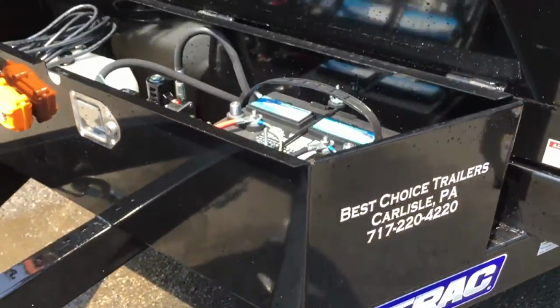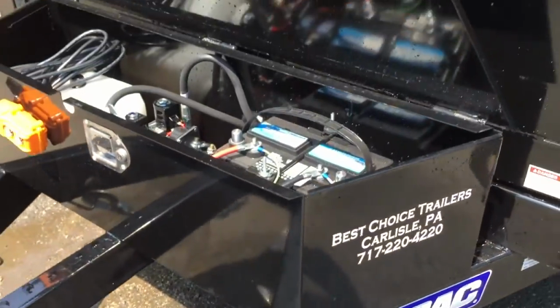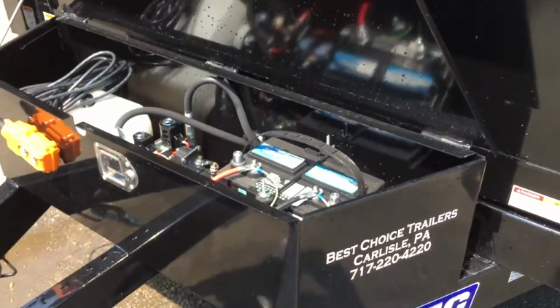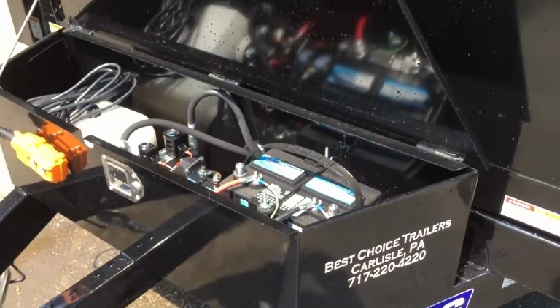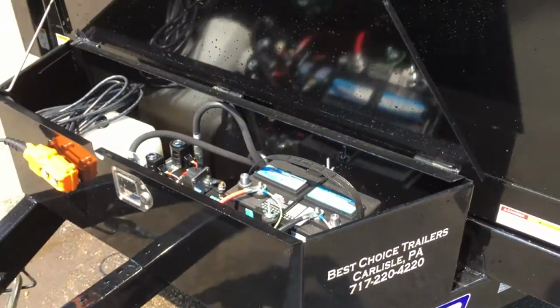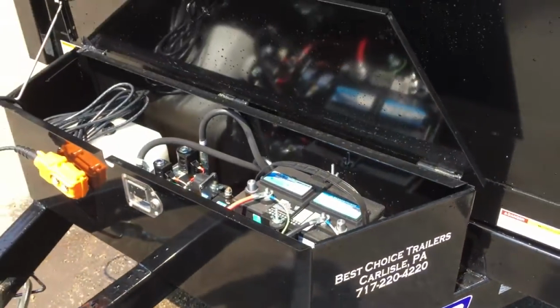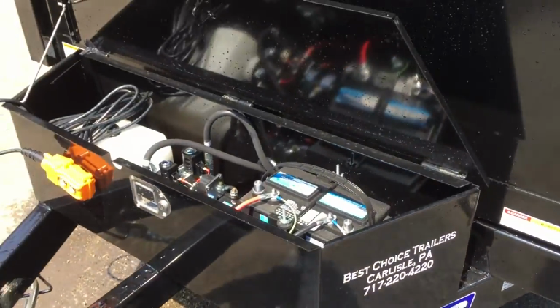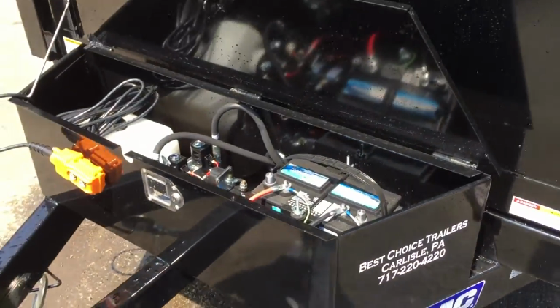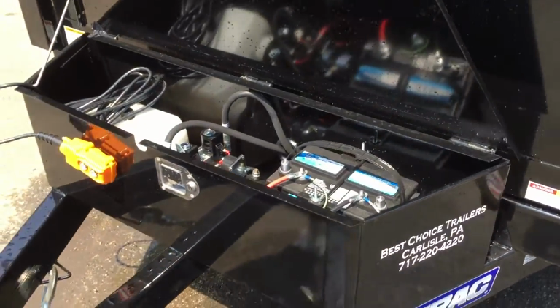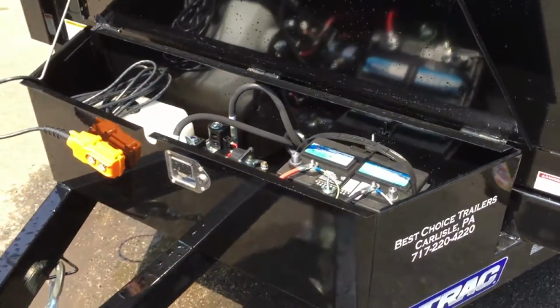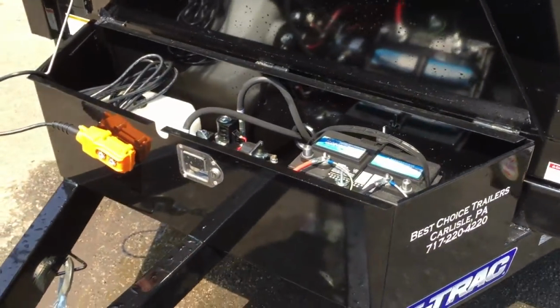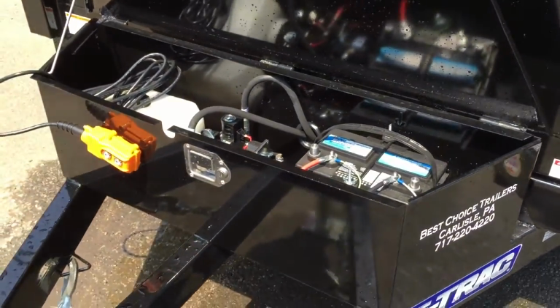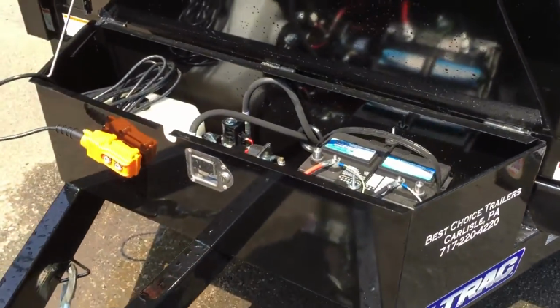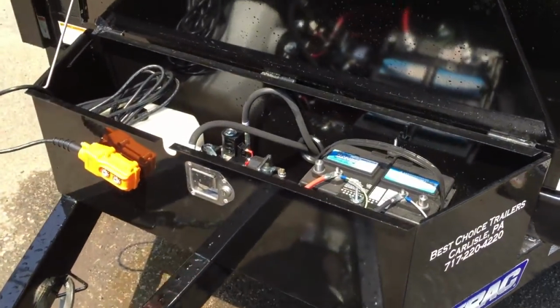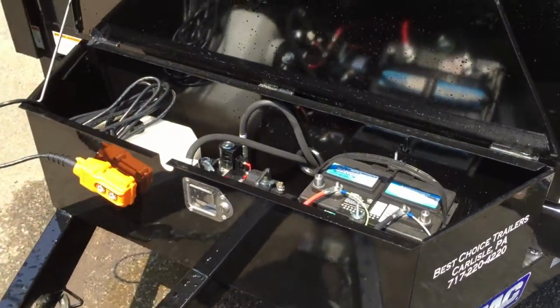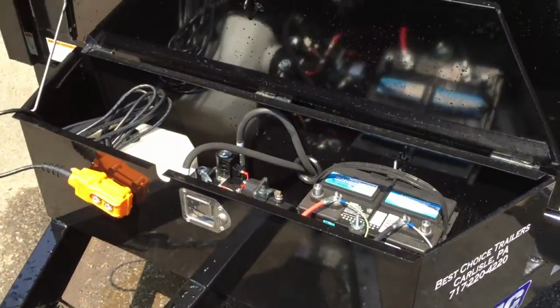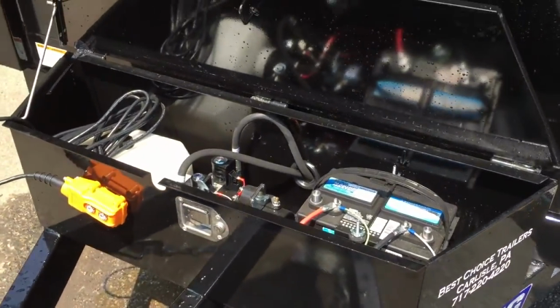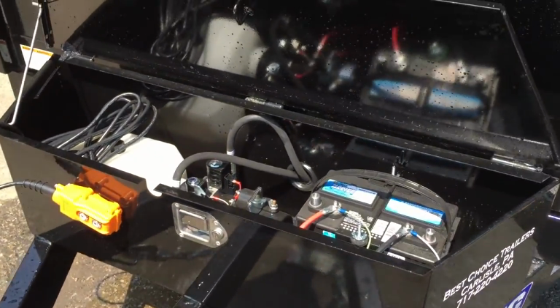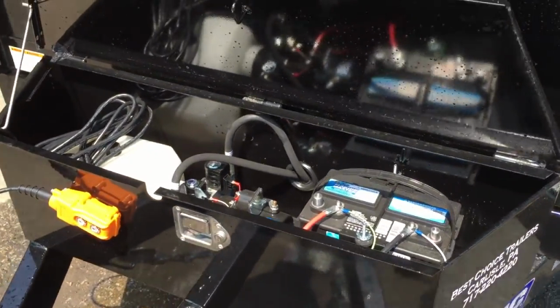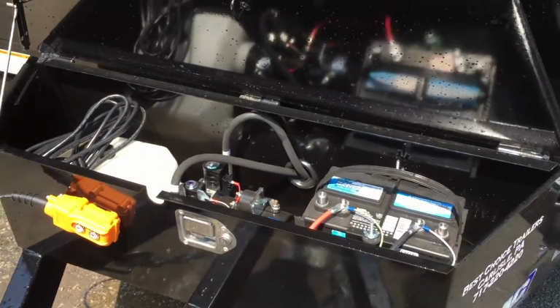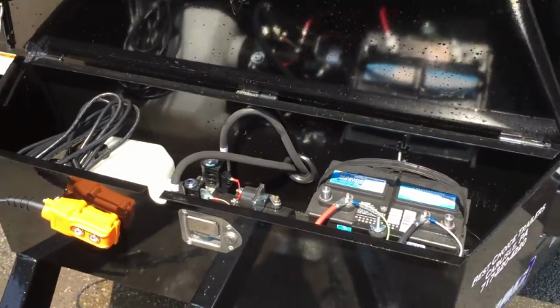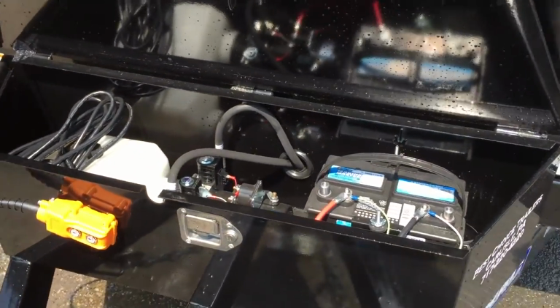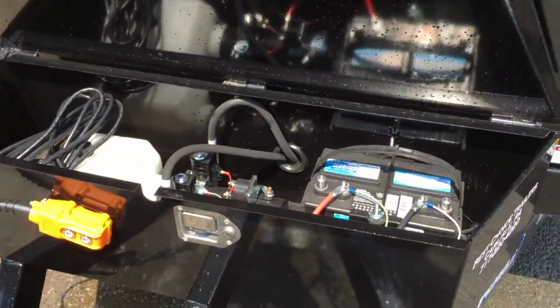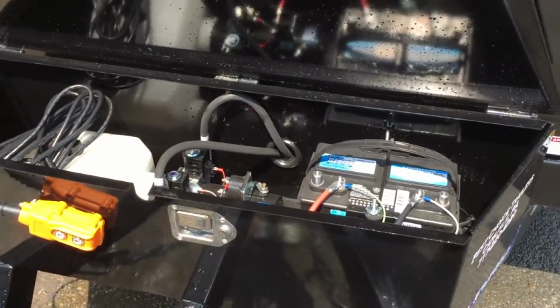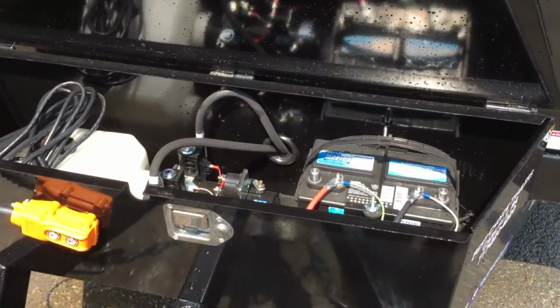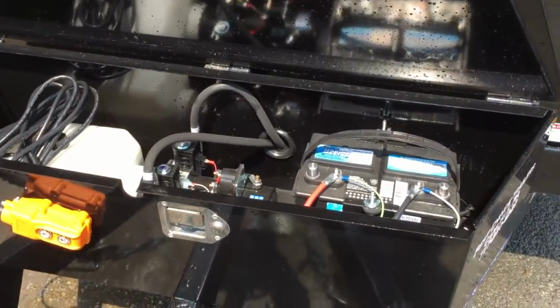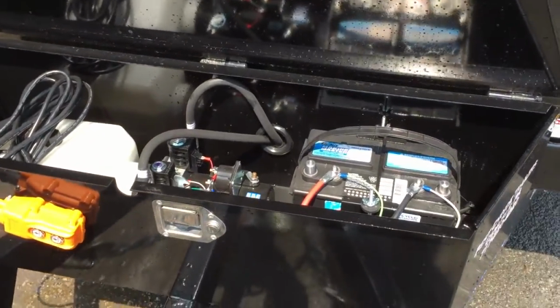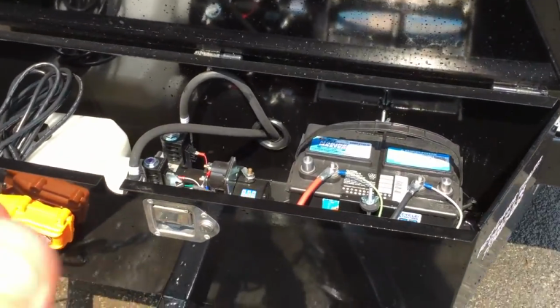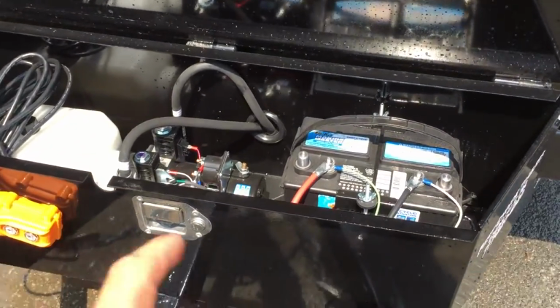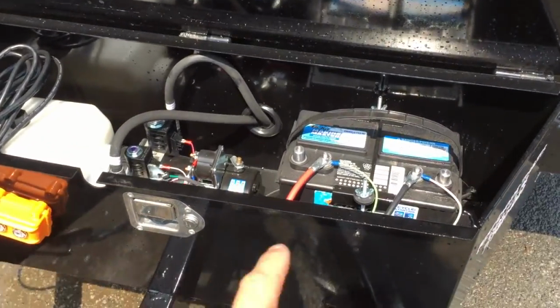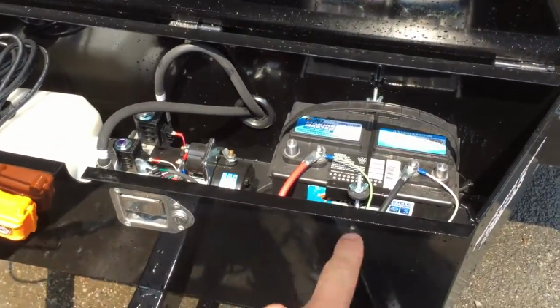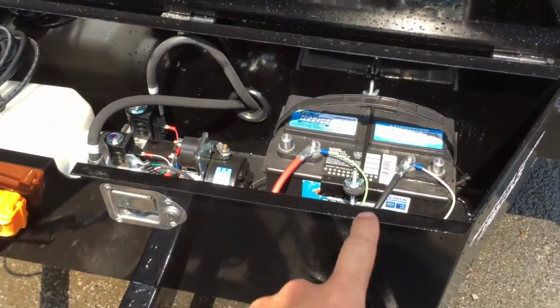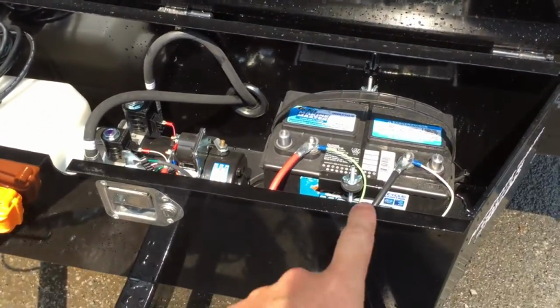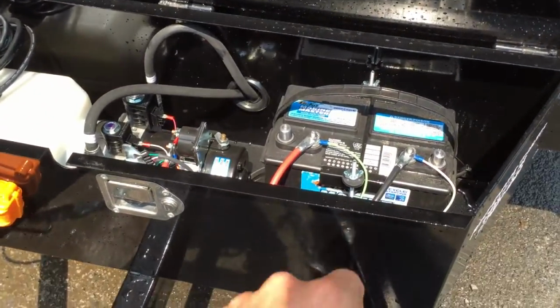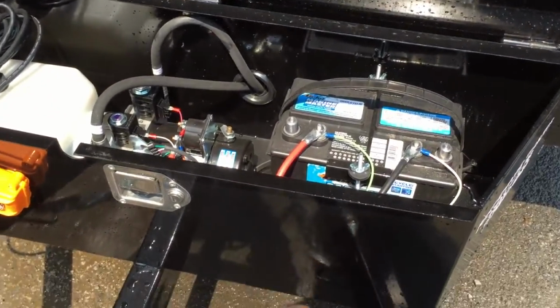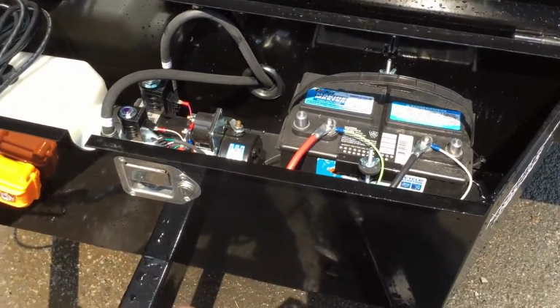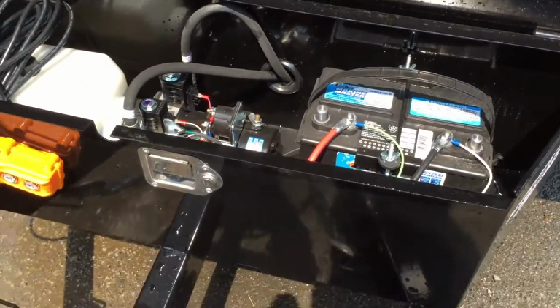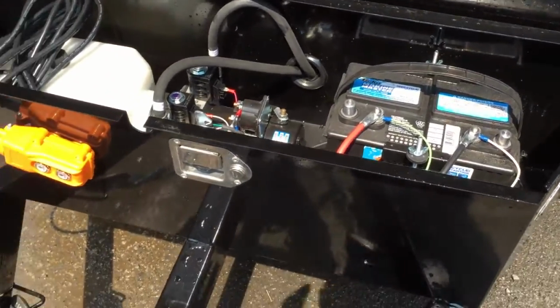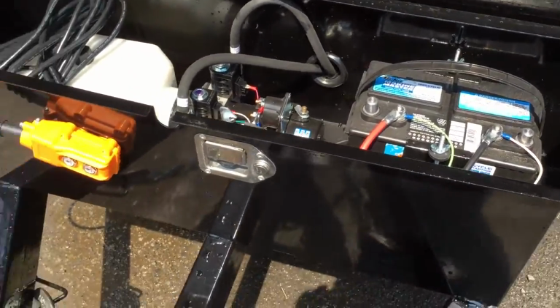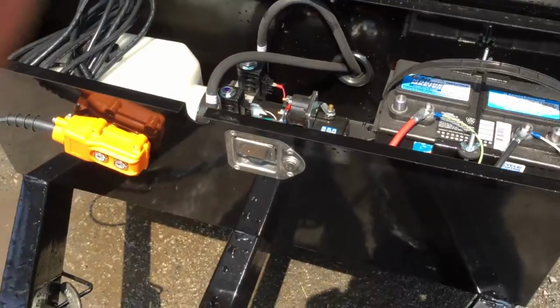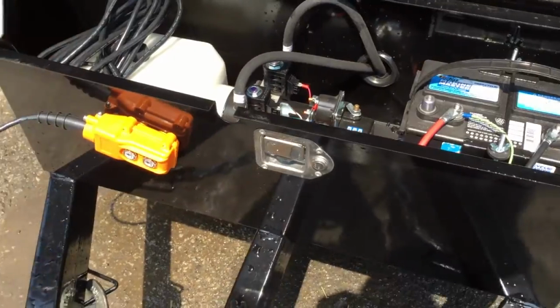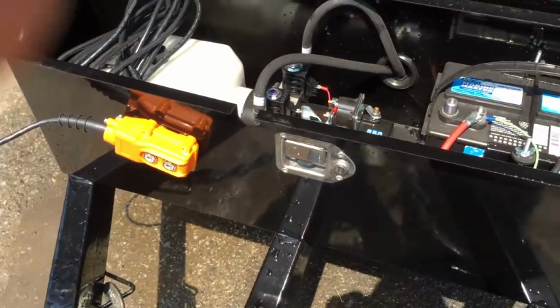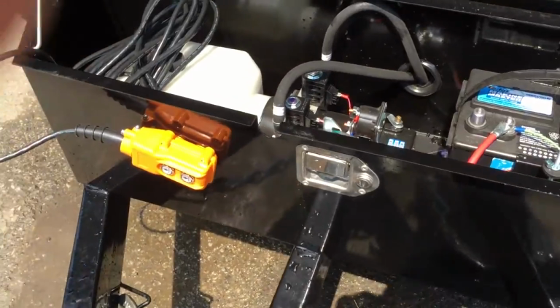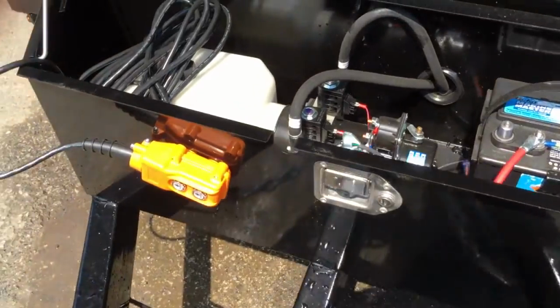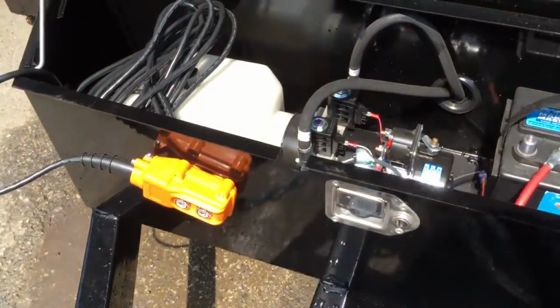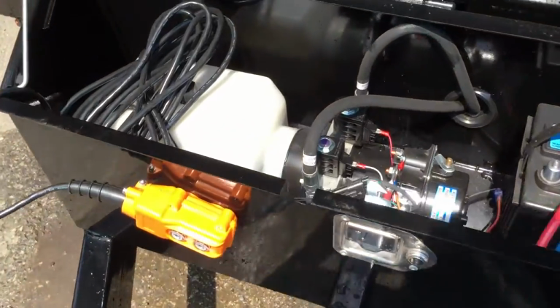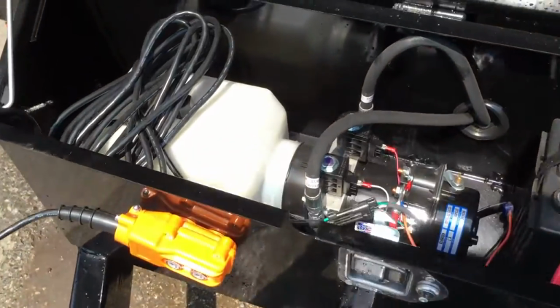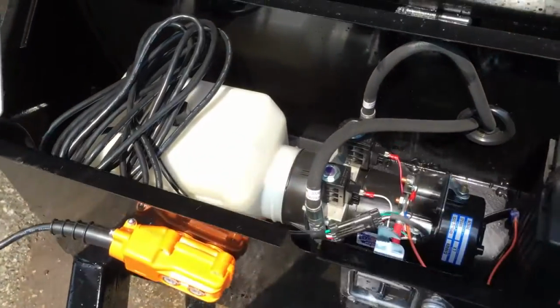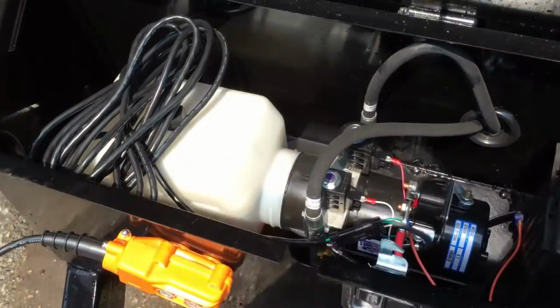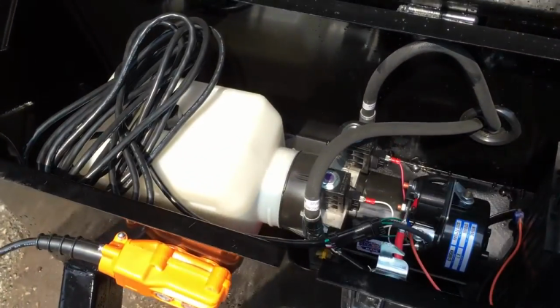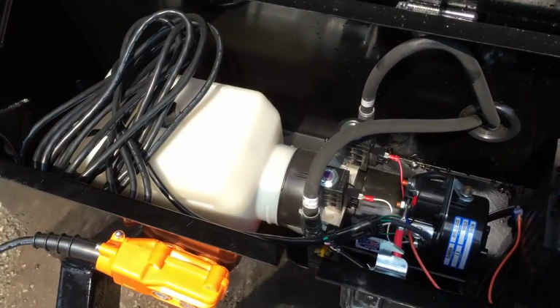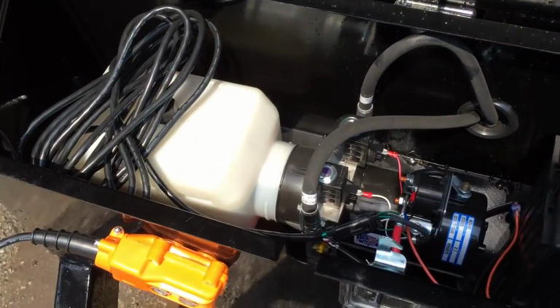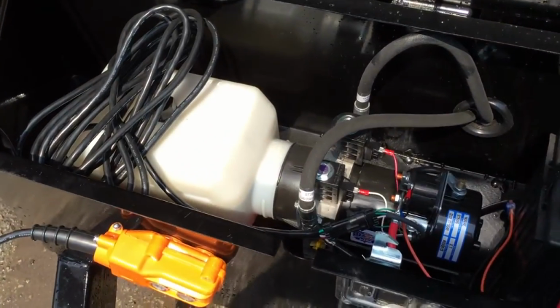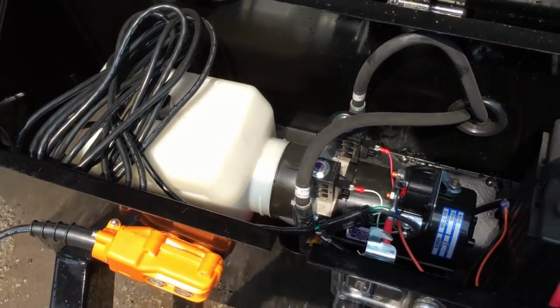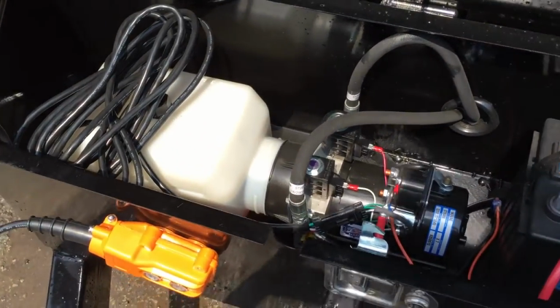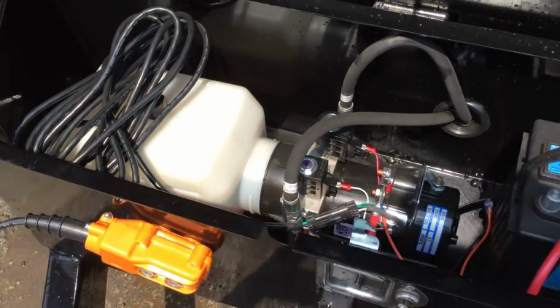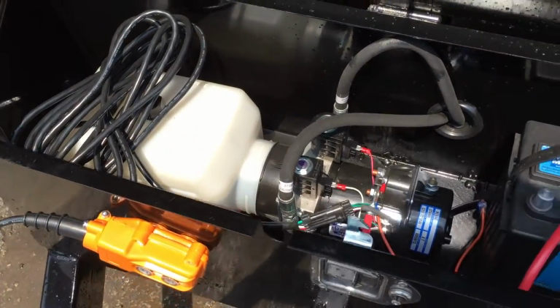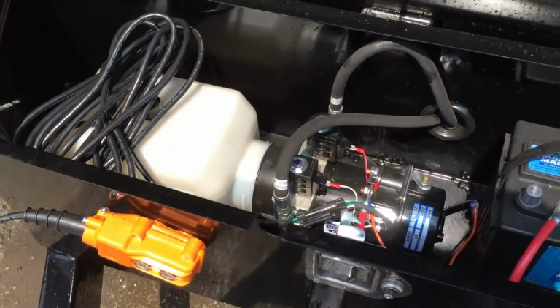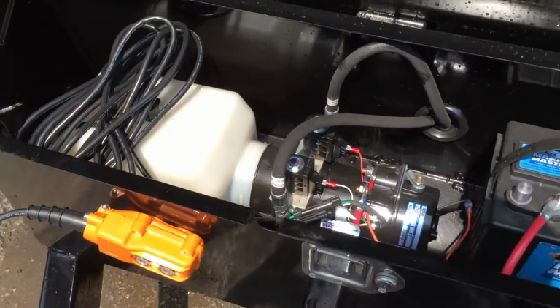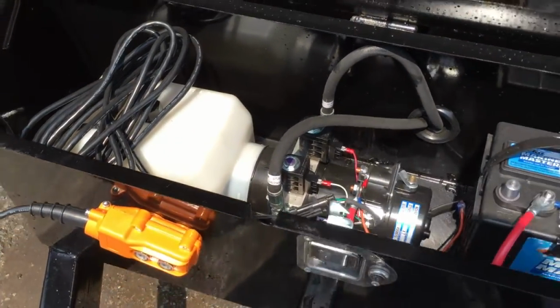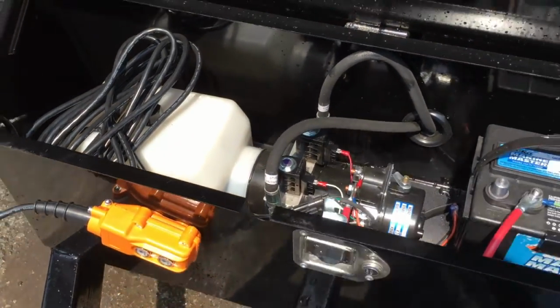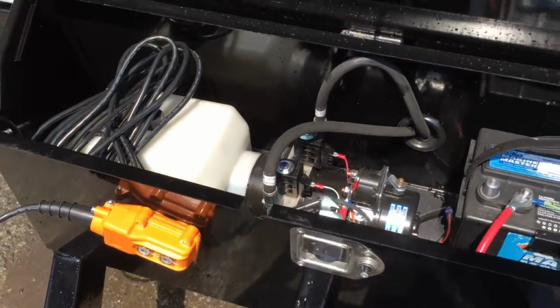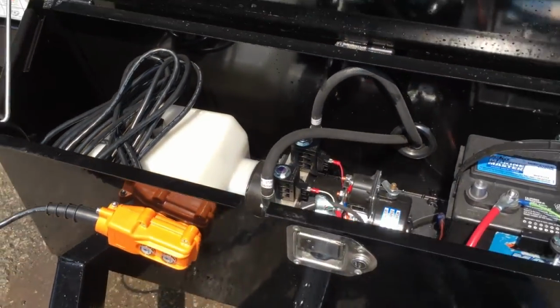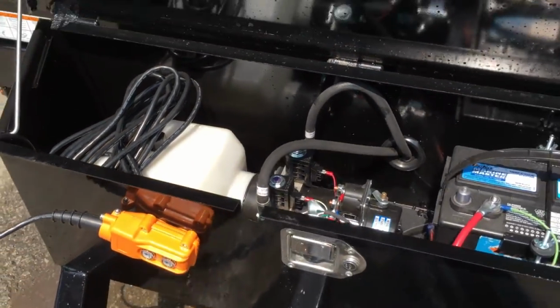A lockable toolbox is standard. It's got a DECA deep cycle marine battery and a power up, power down hydraulic pump.